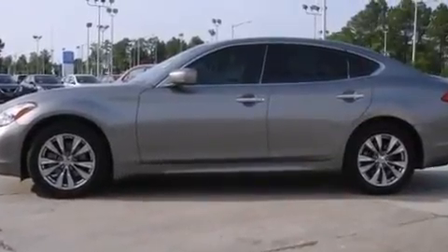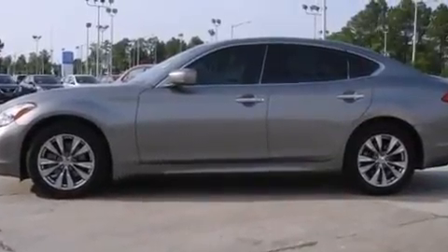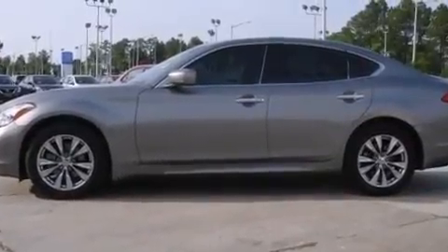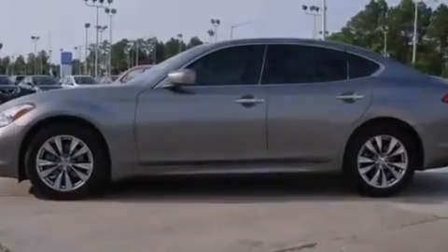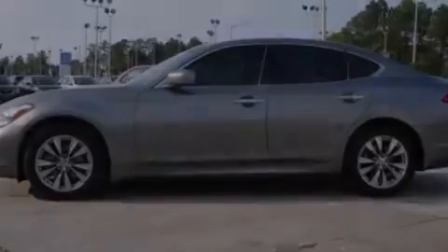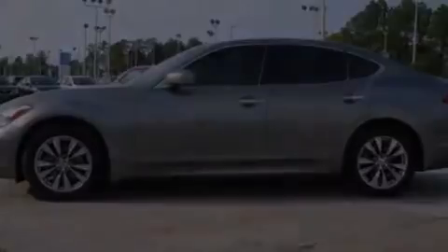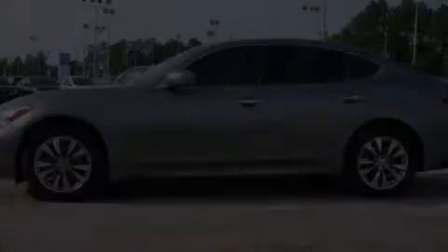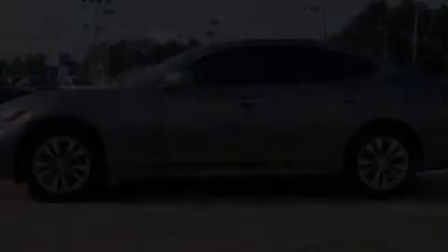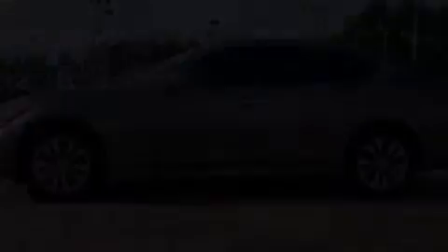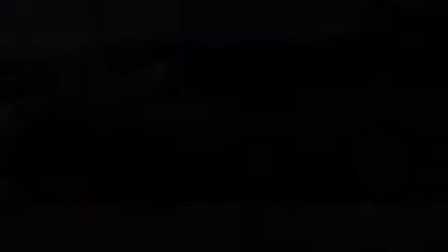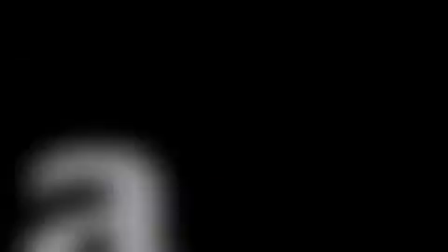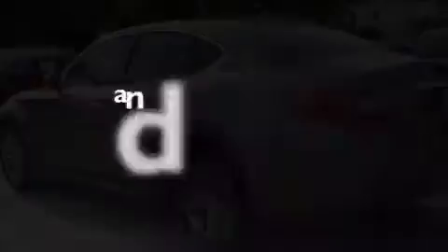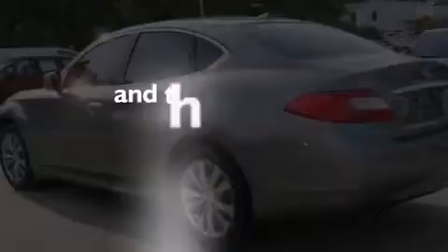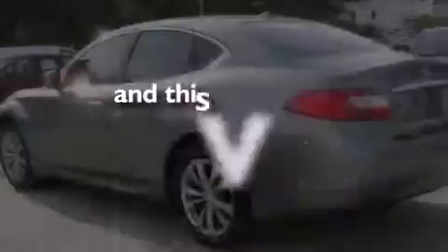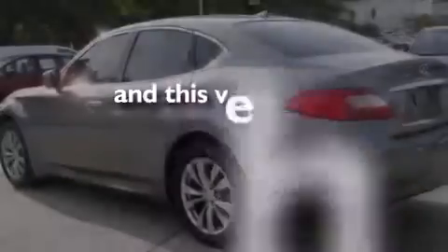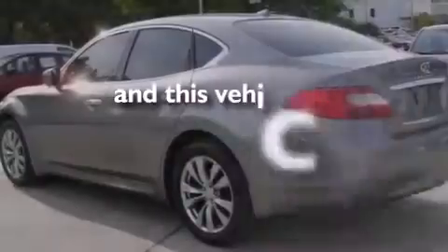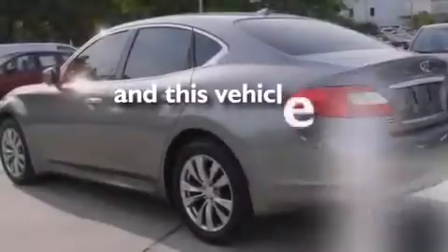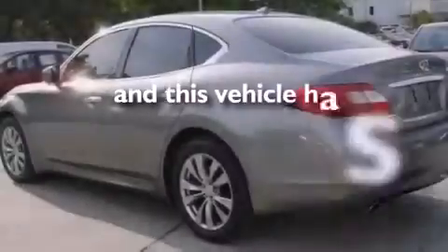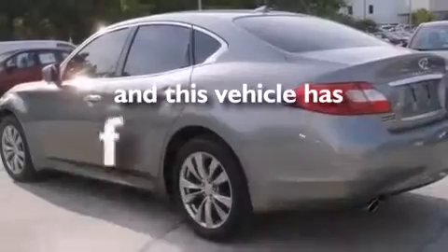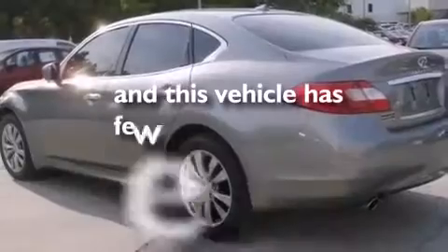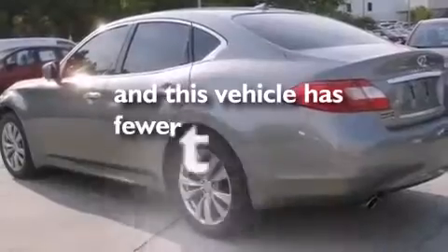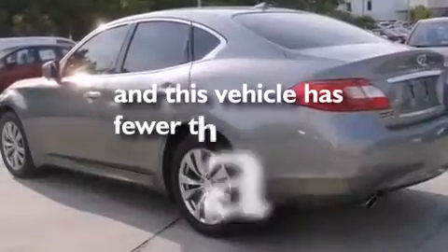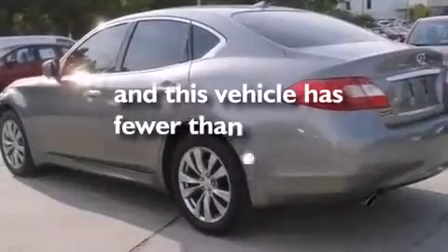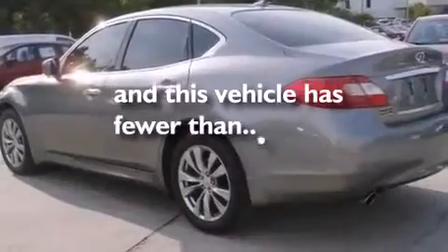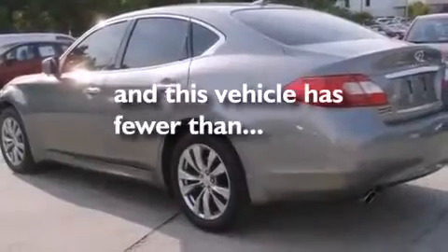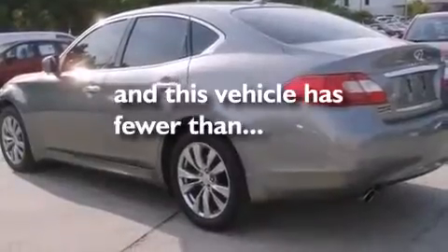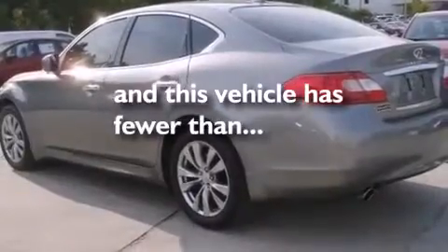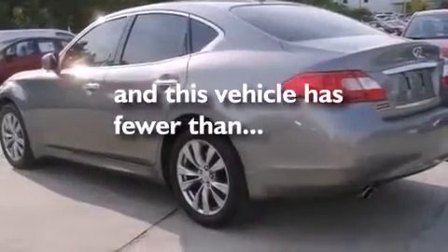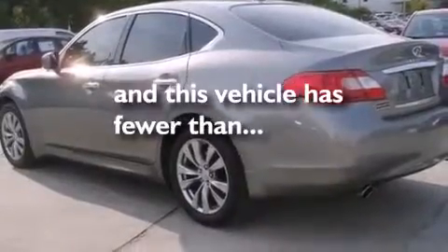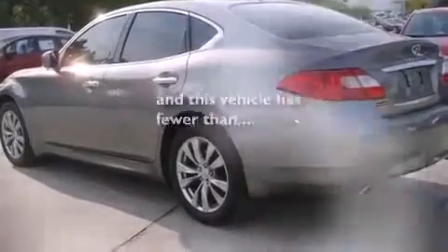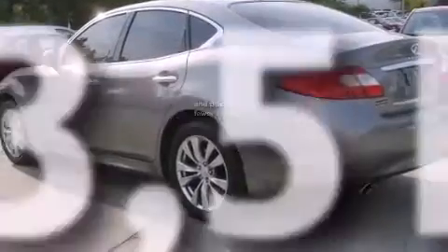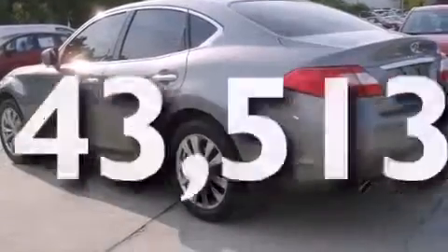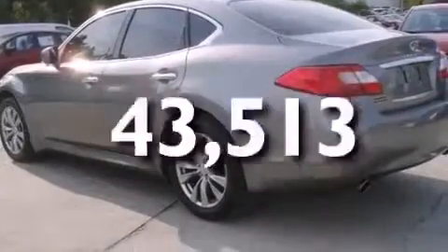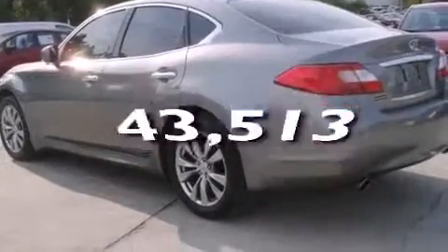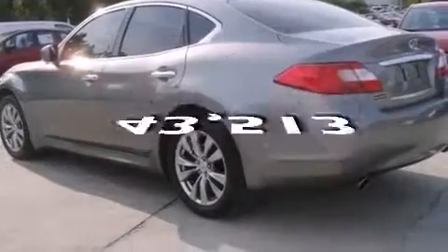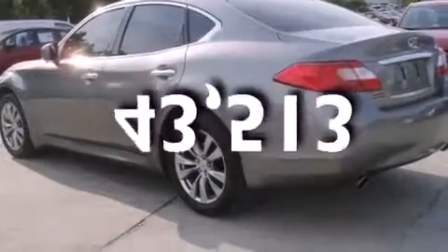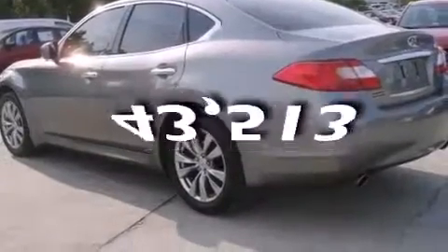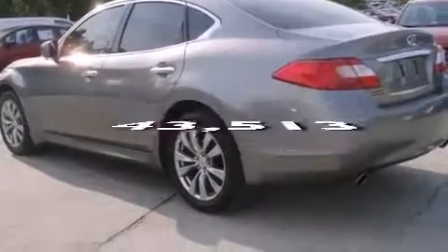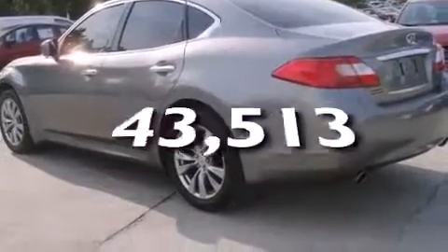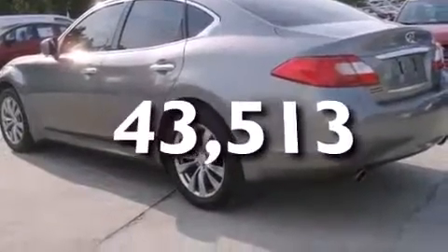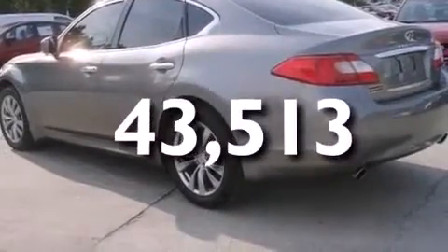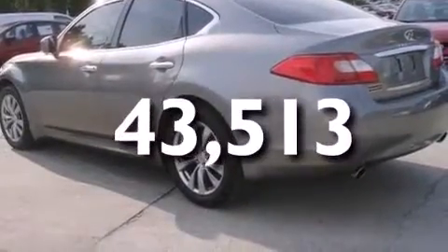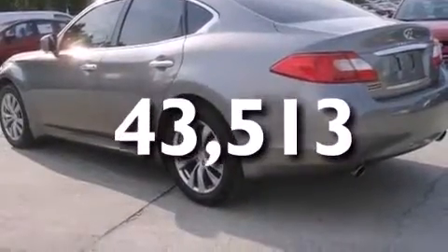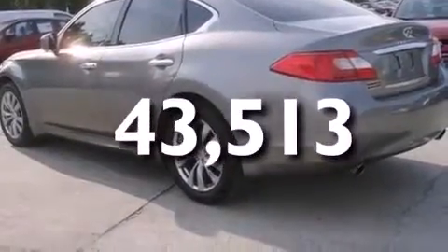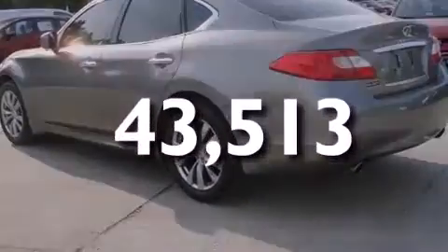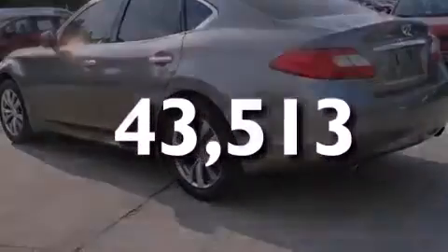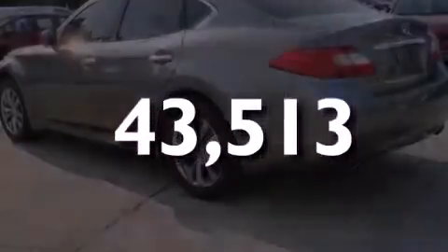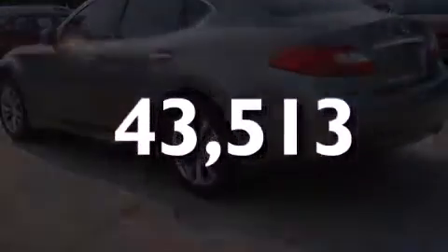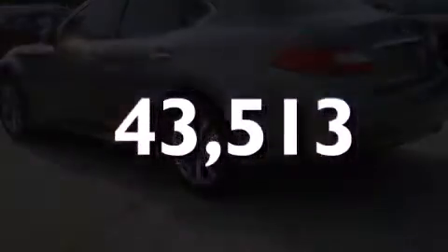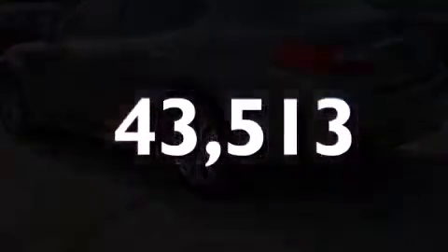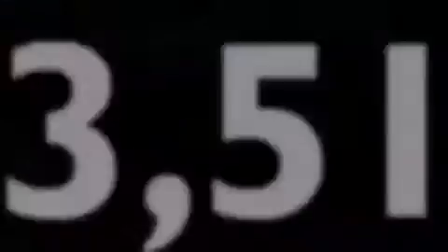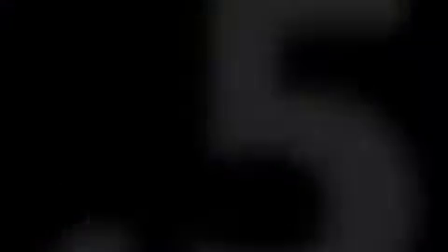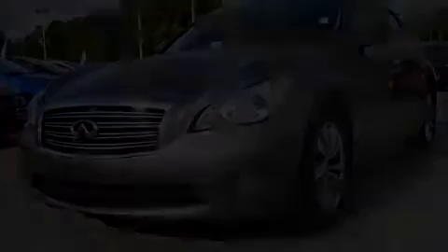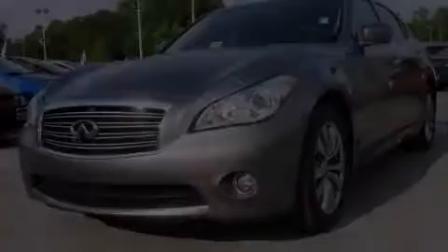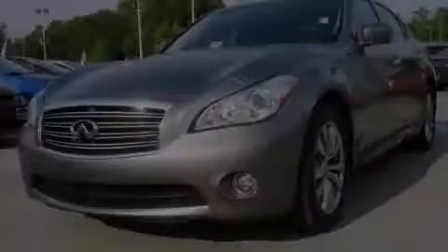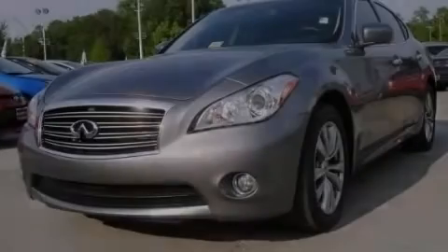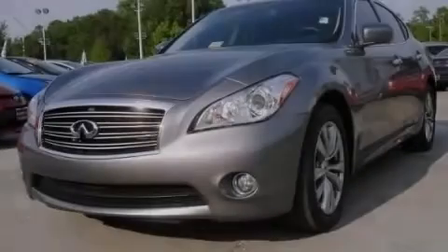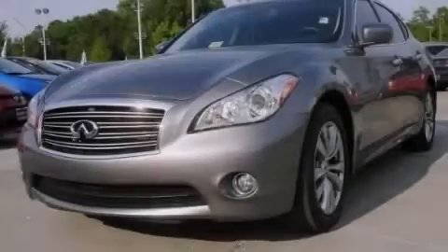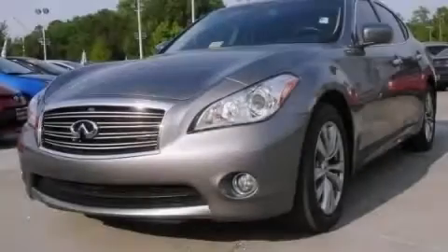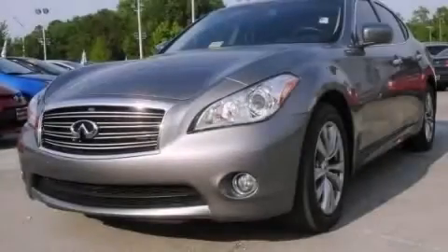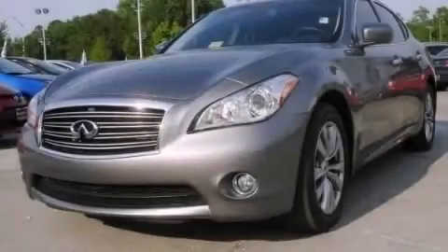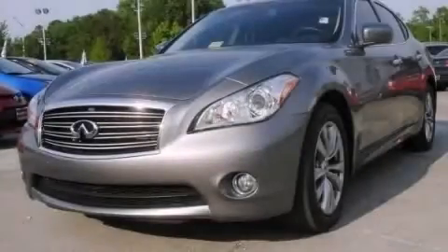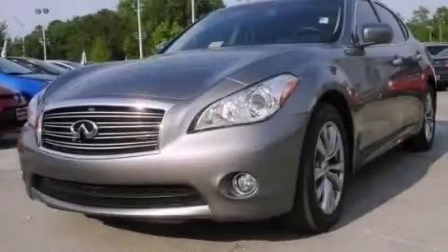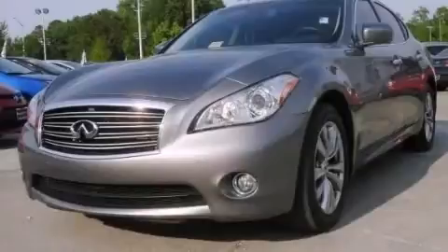This vehicle has fewer than 44,000 miles on the odometer. Call or visit us right now and arrange your test drive today.